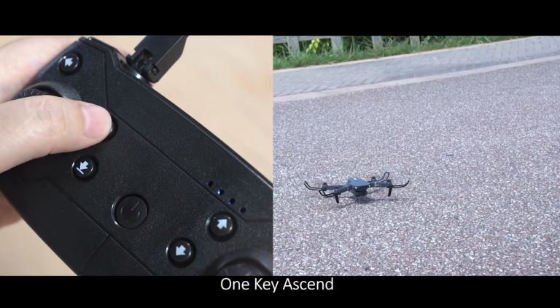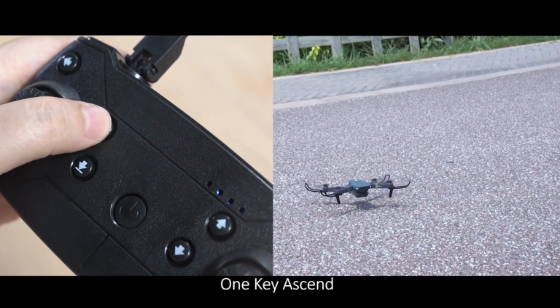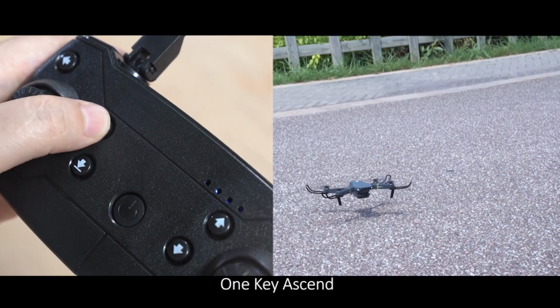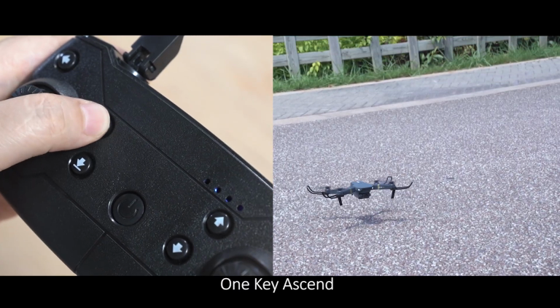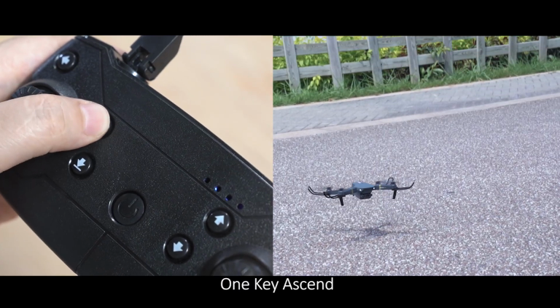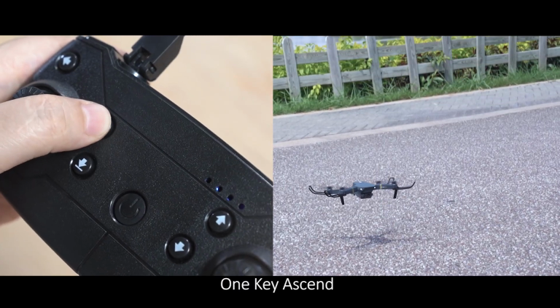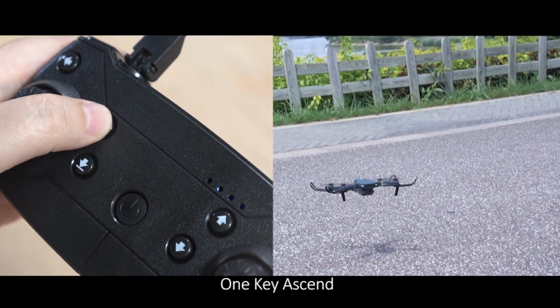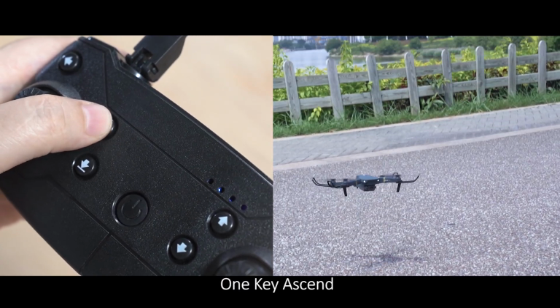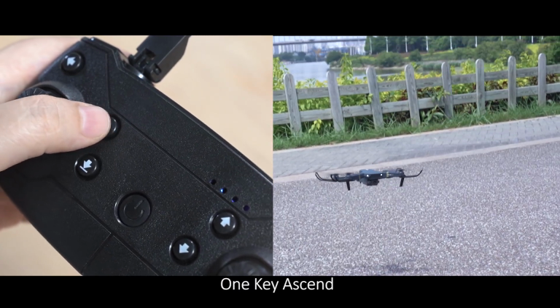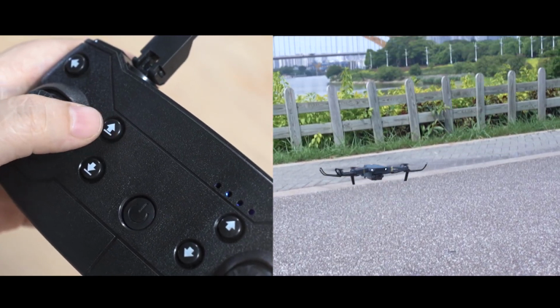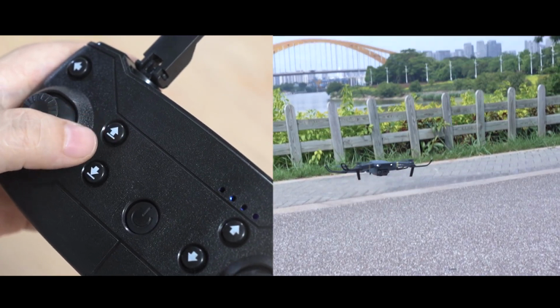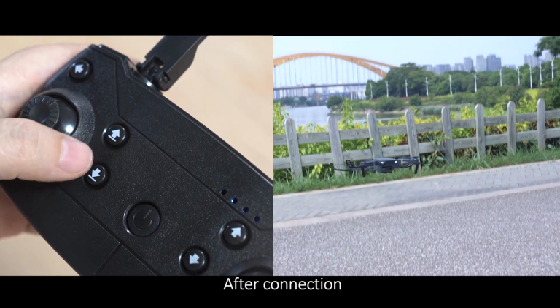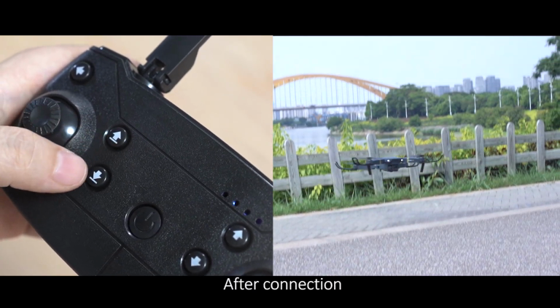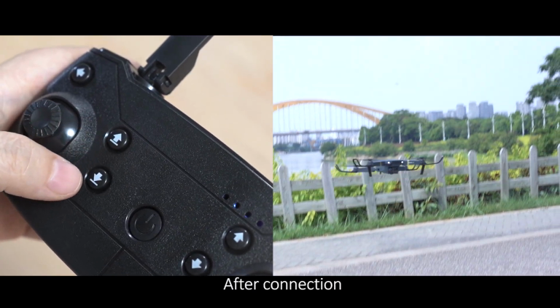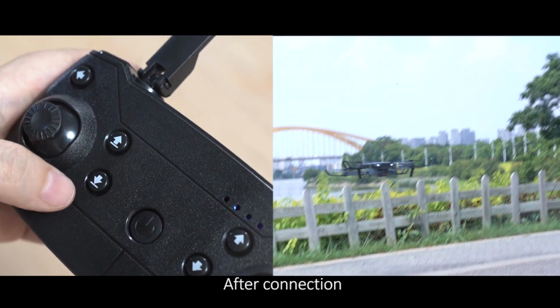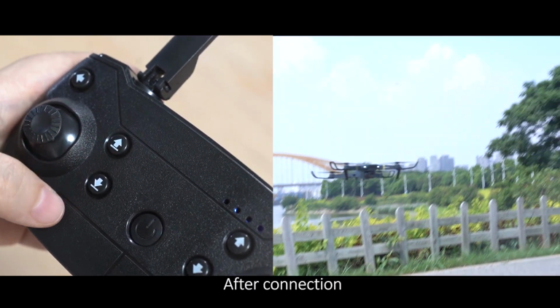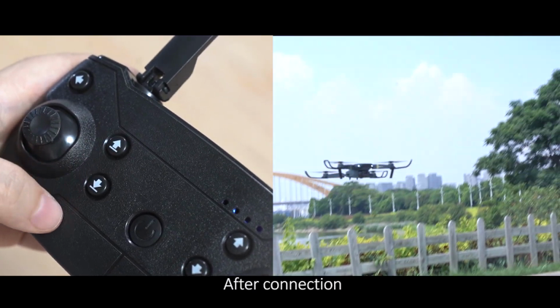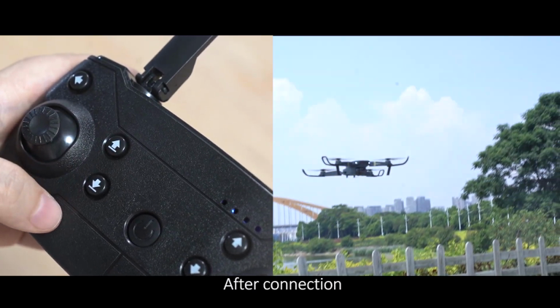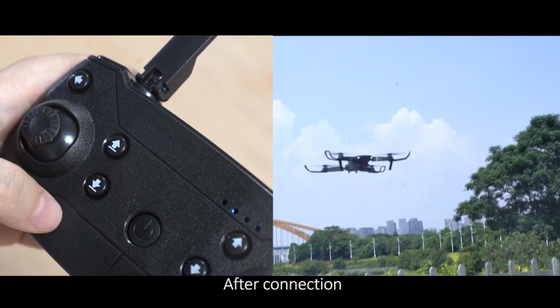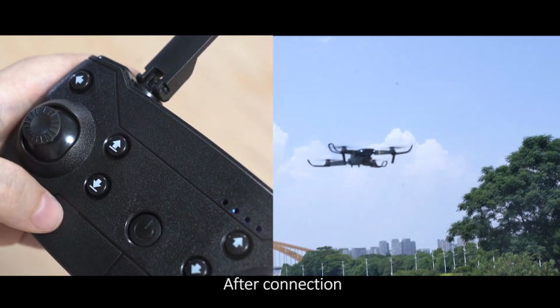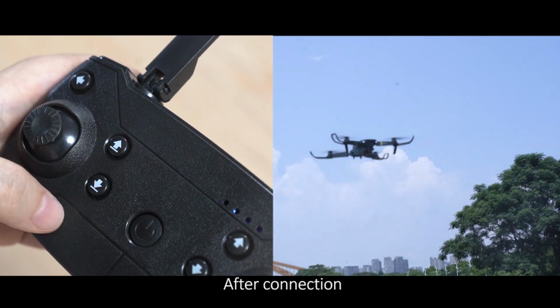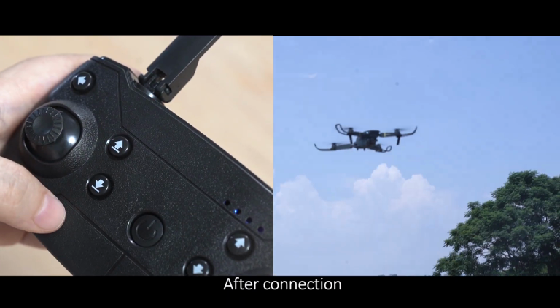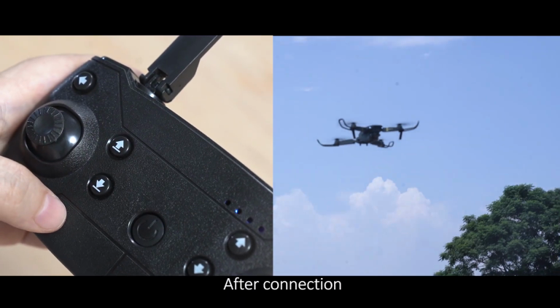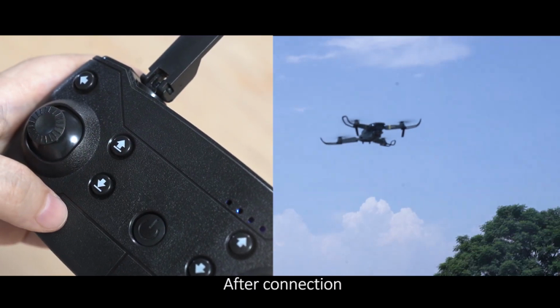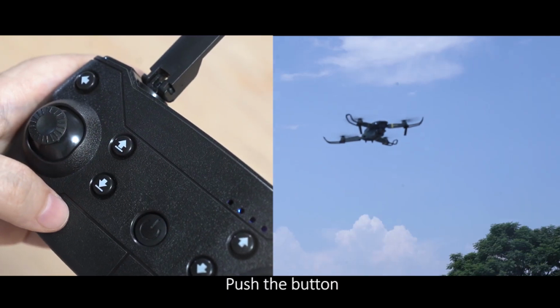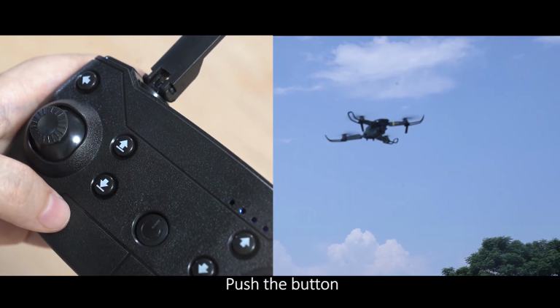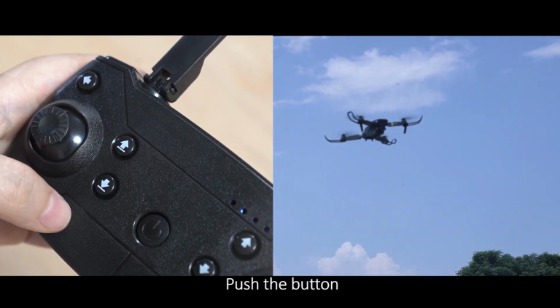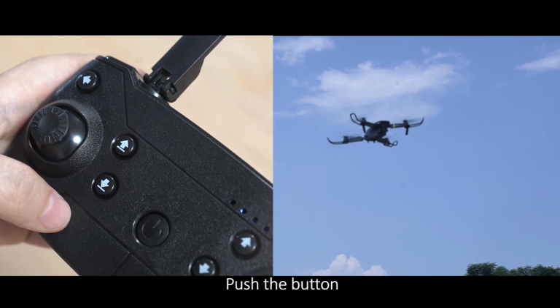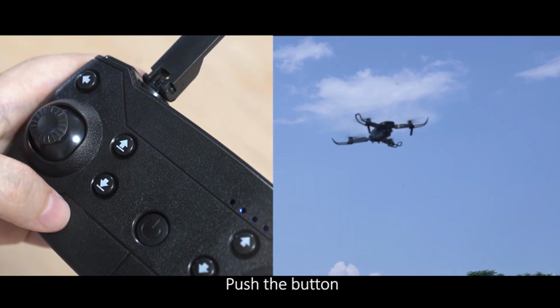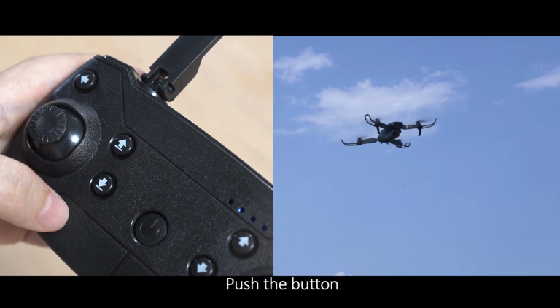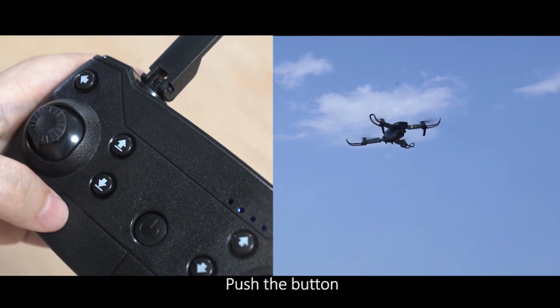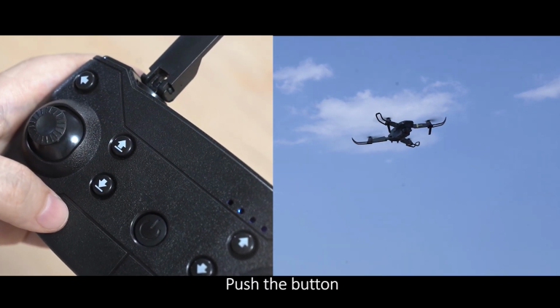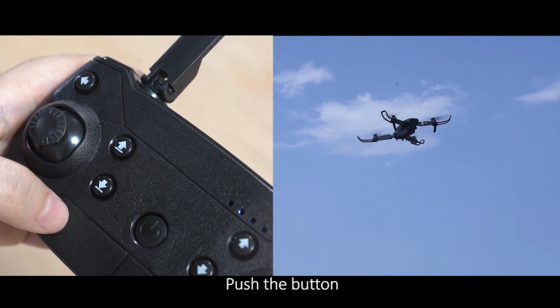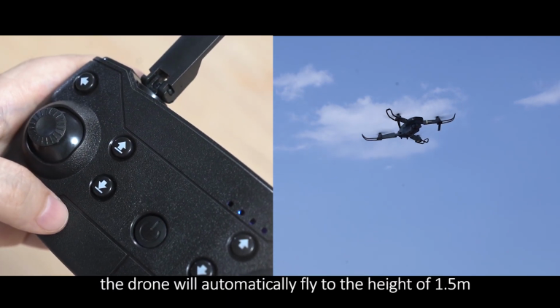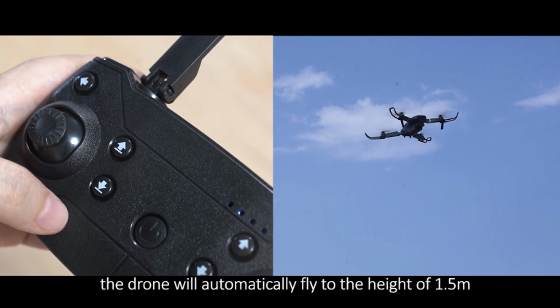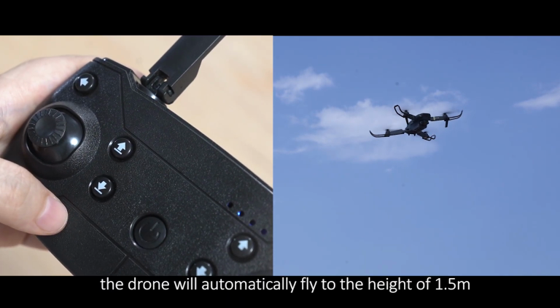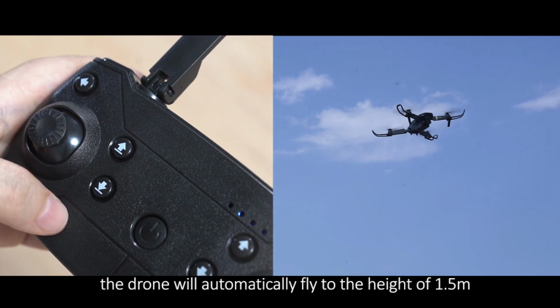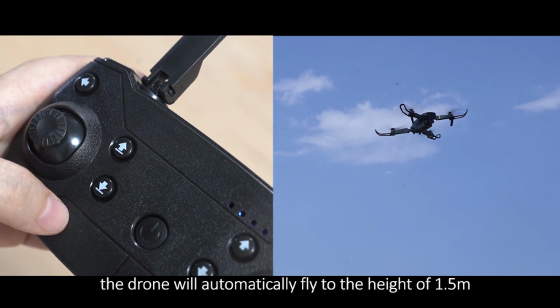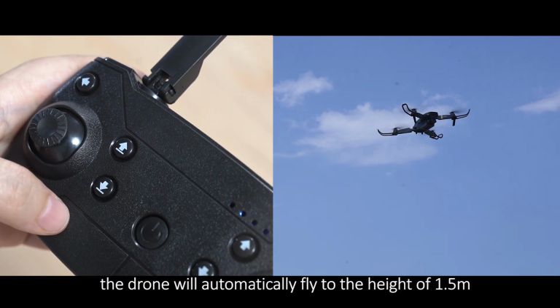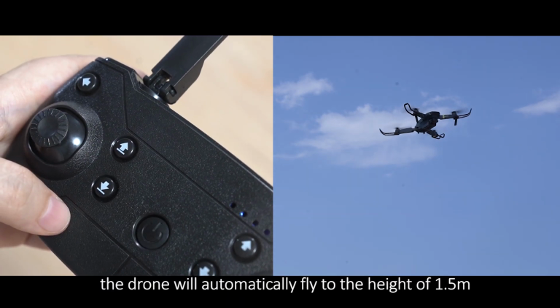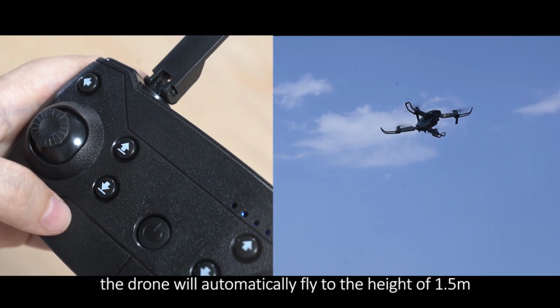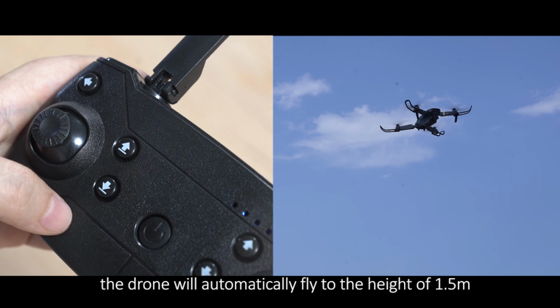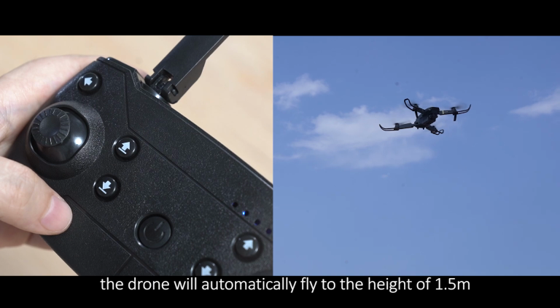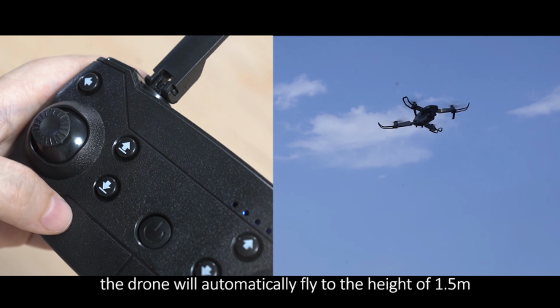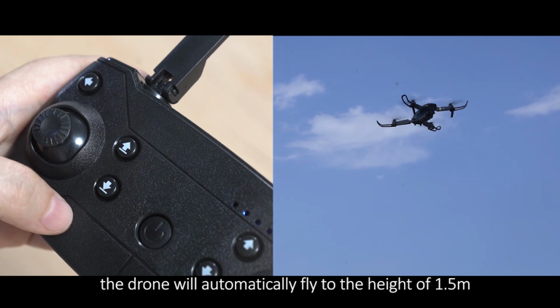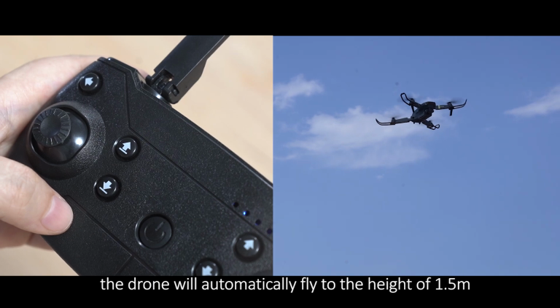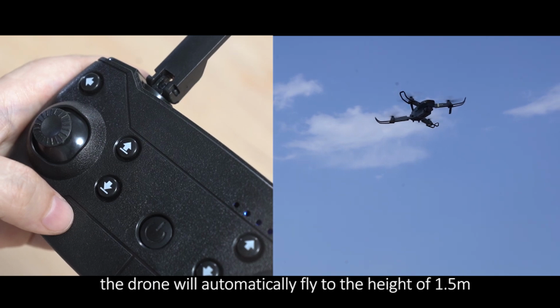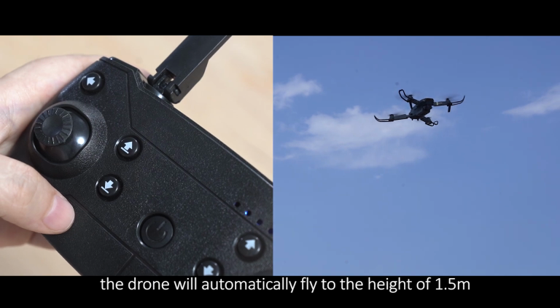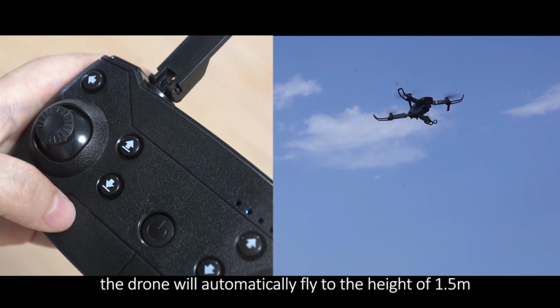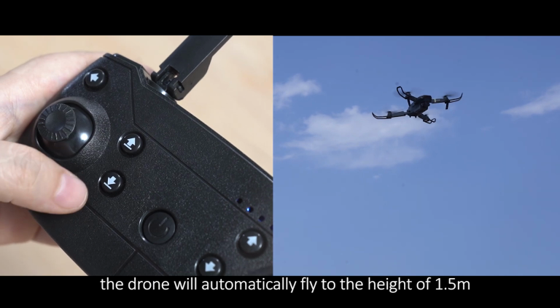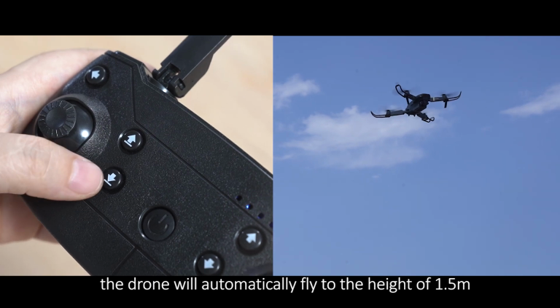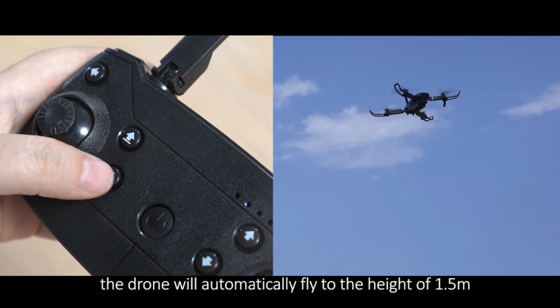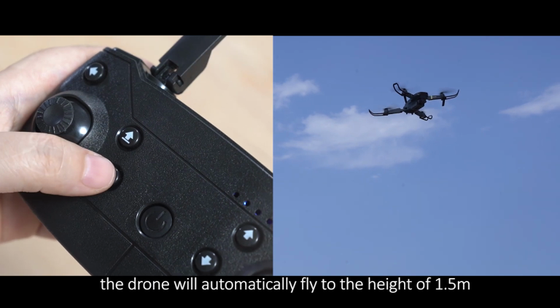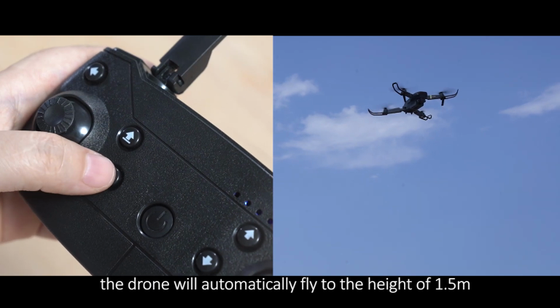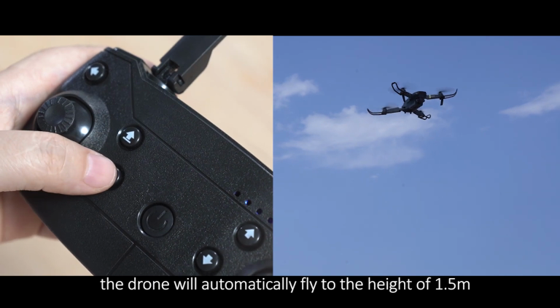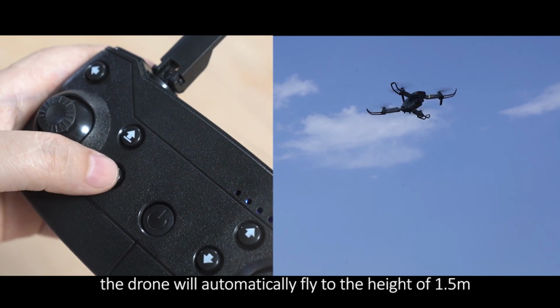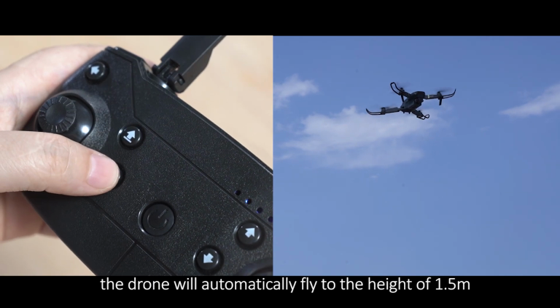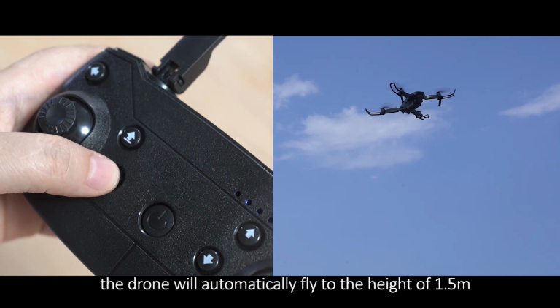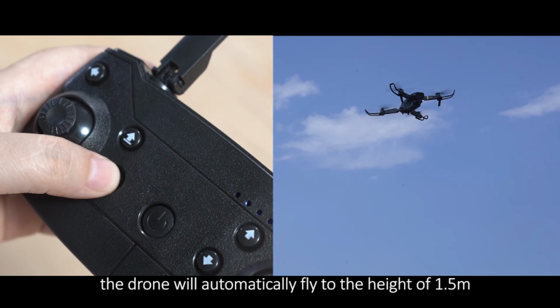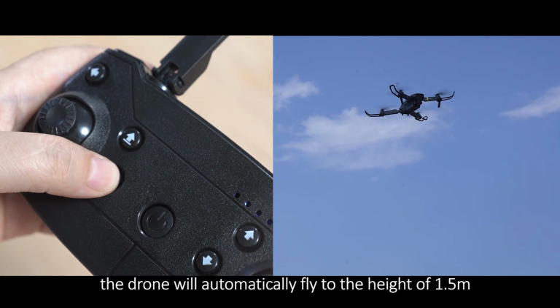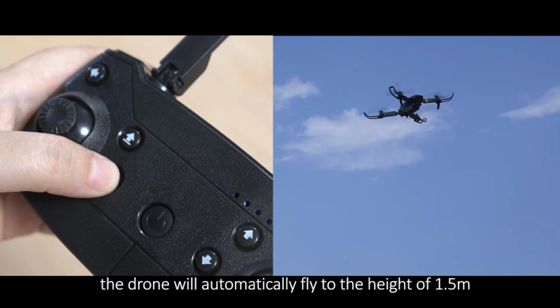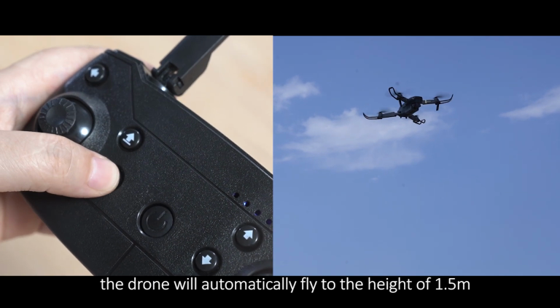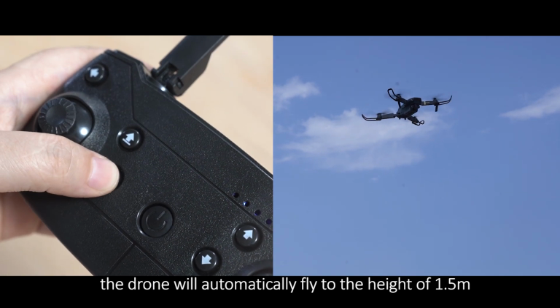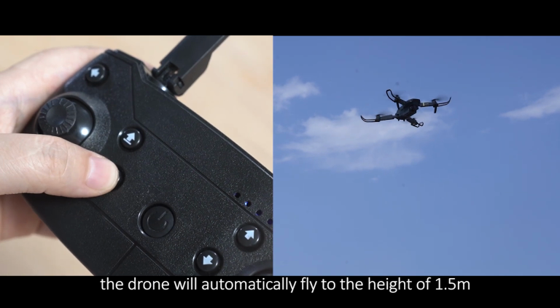One Key Ascend: After connection, push the button and the drone will automatically fly to a height of 1.5 meters.